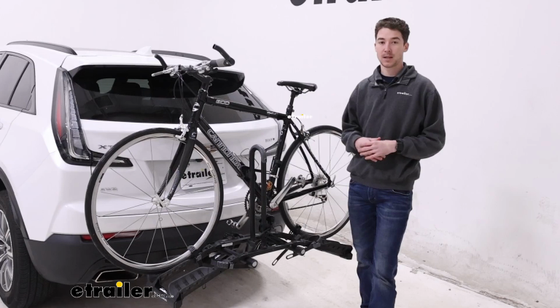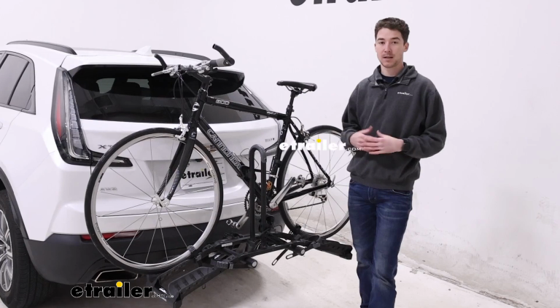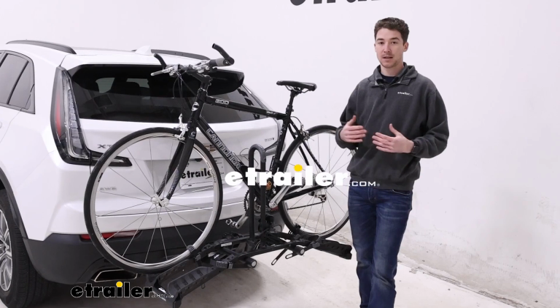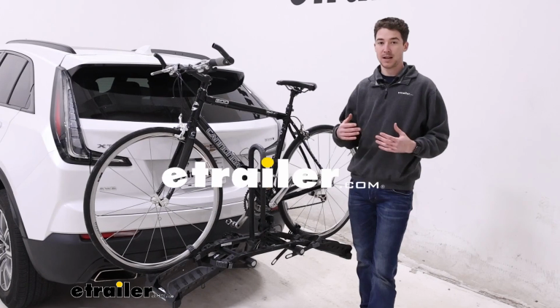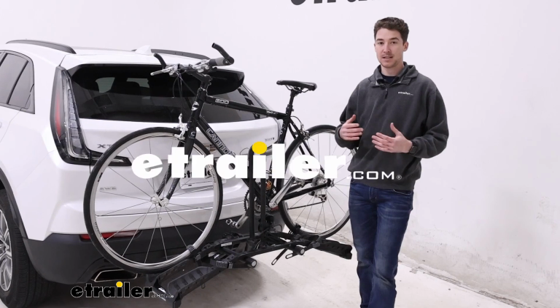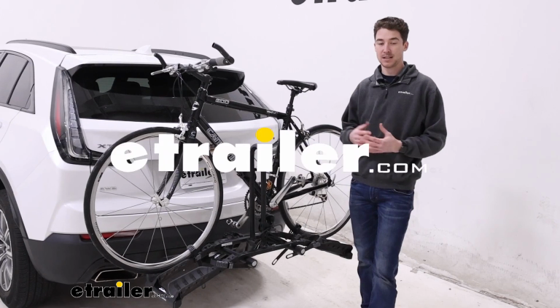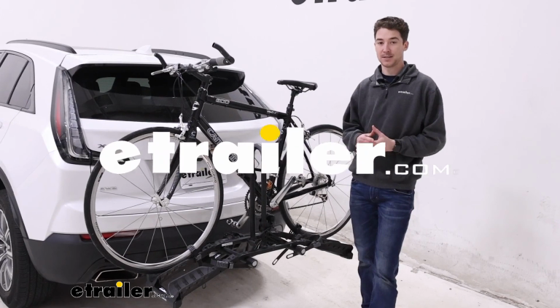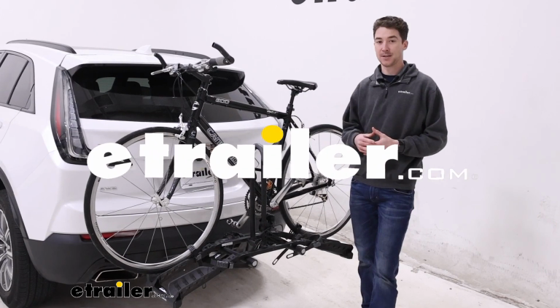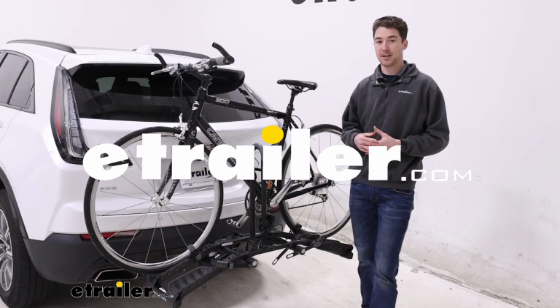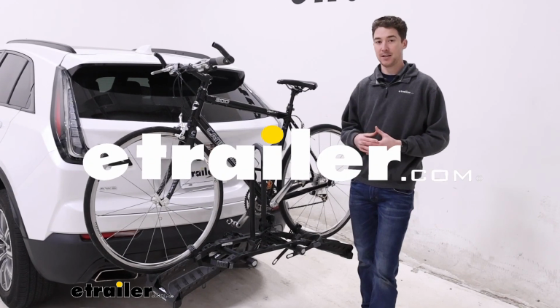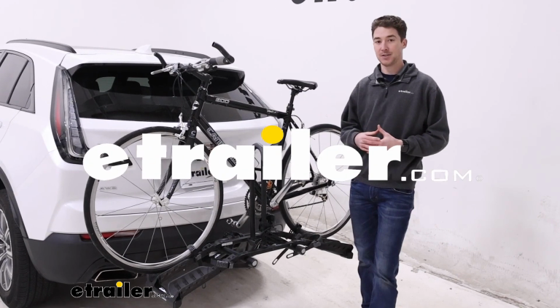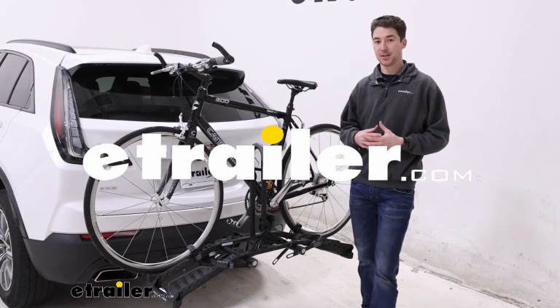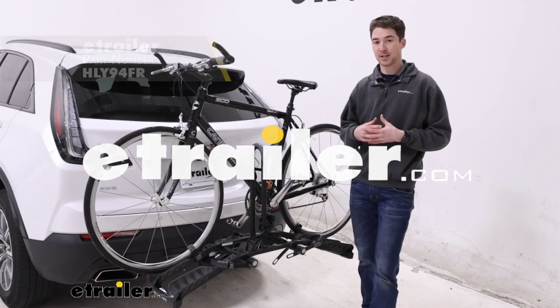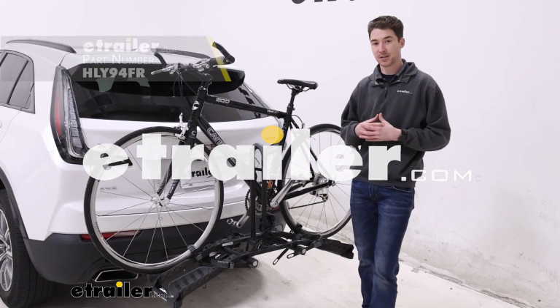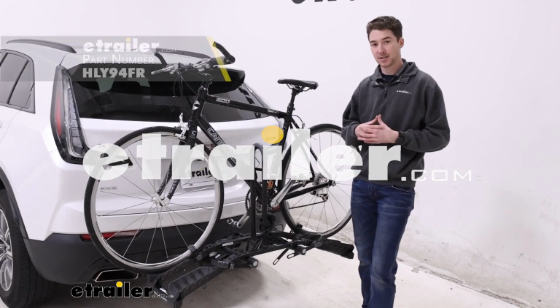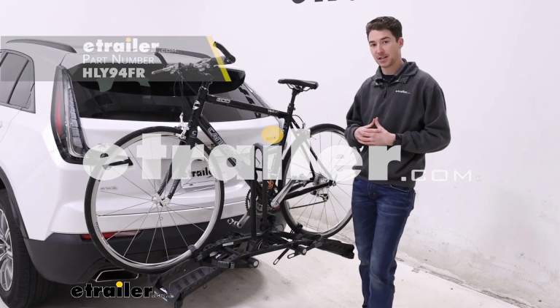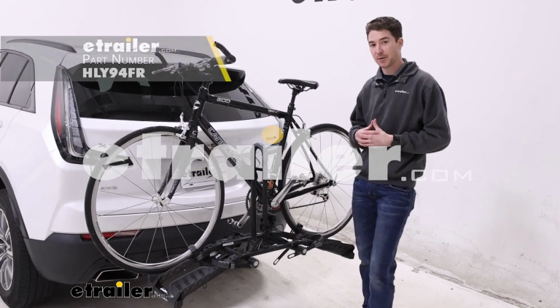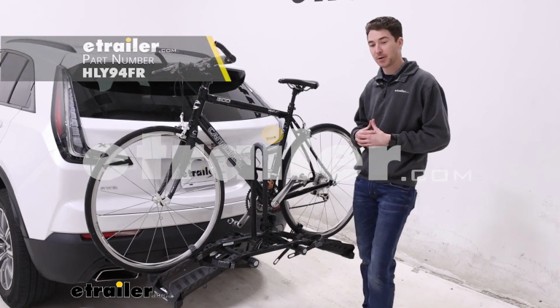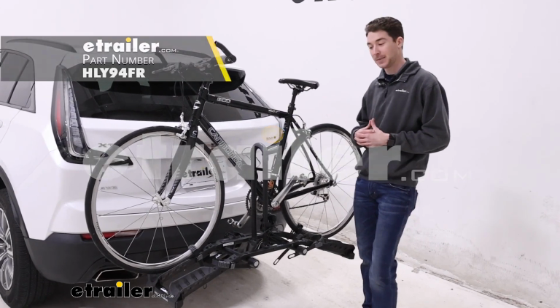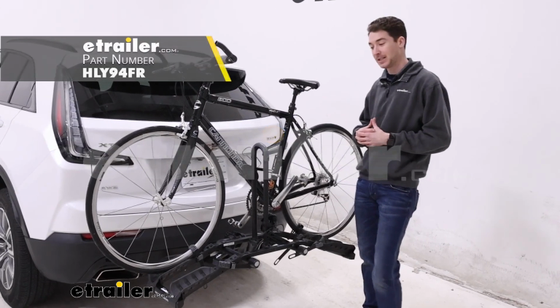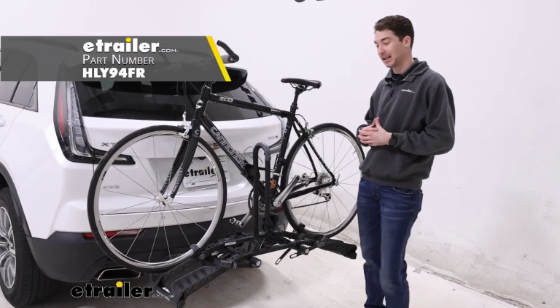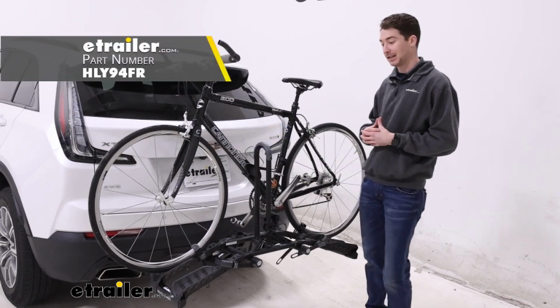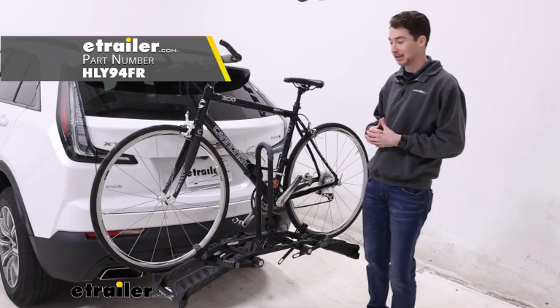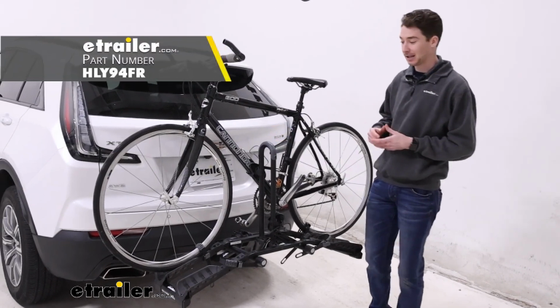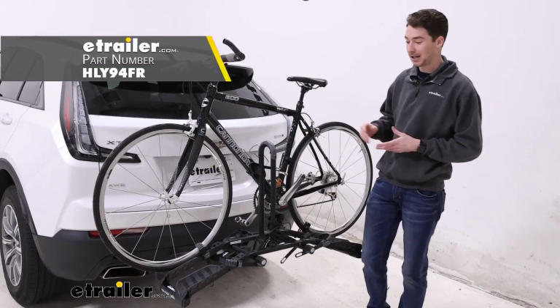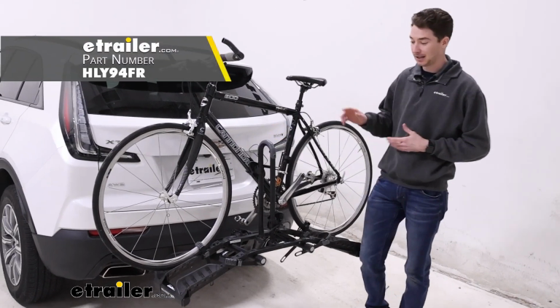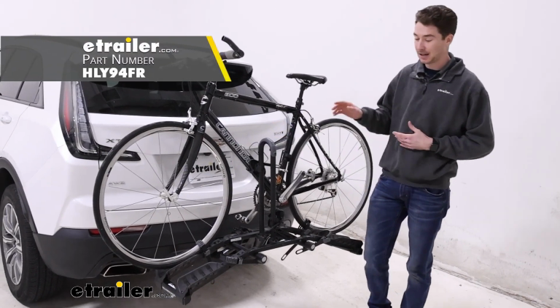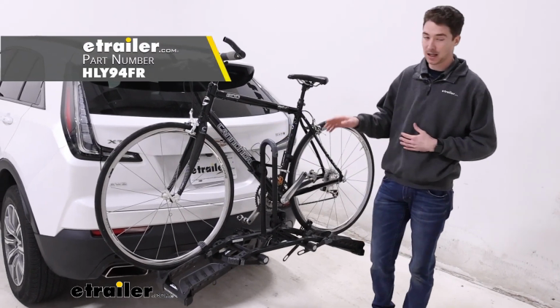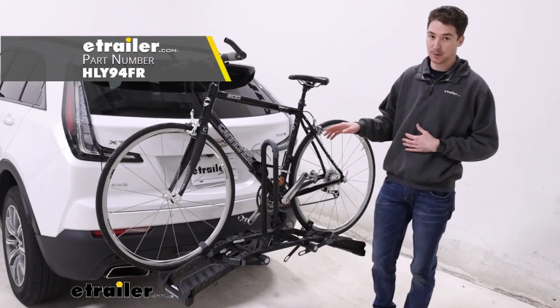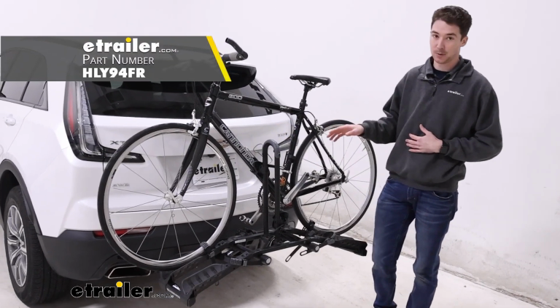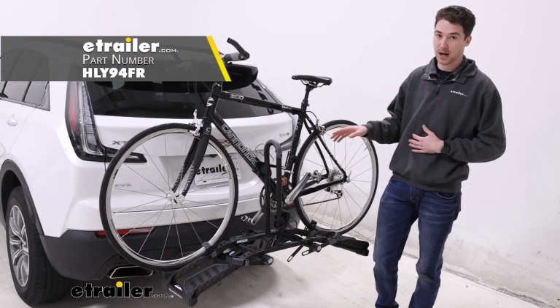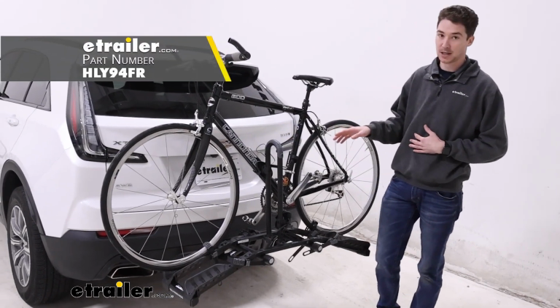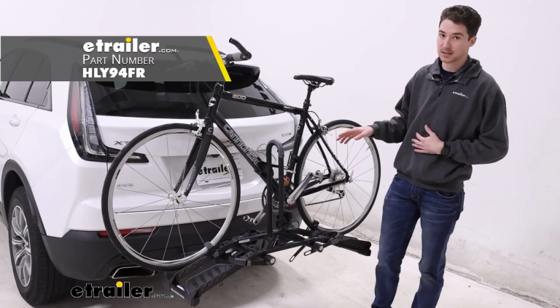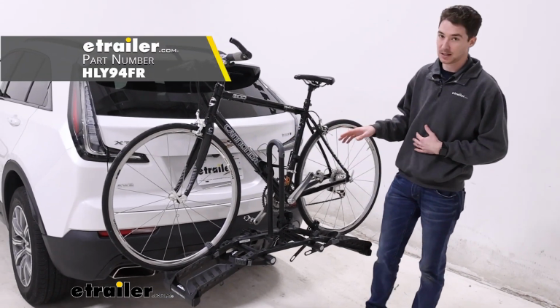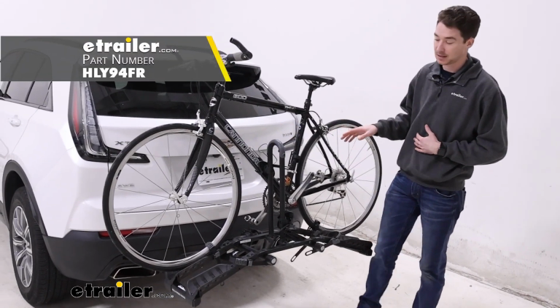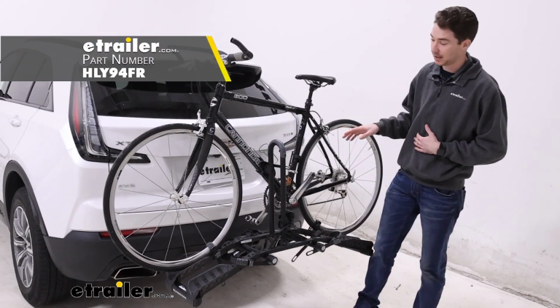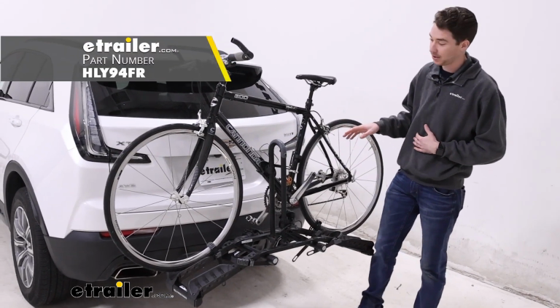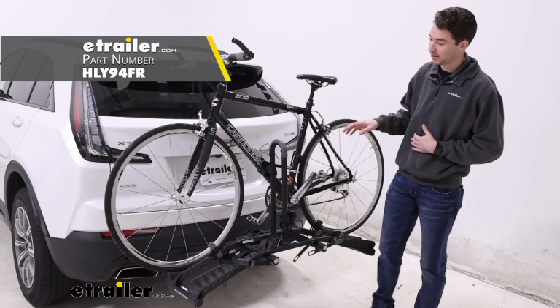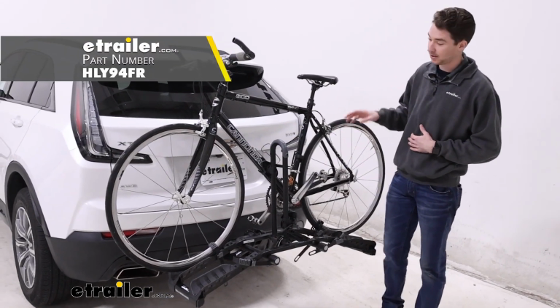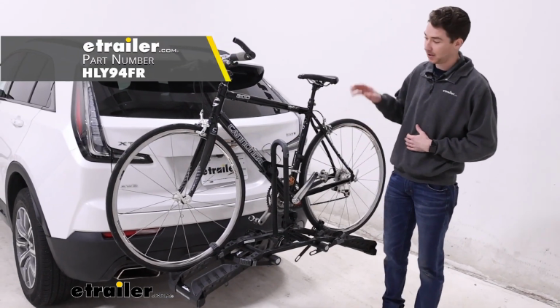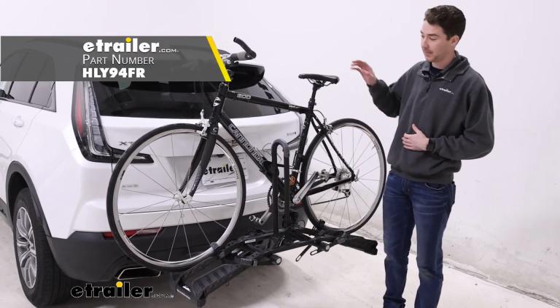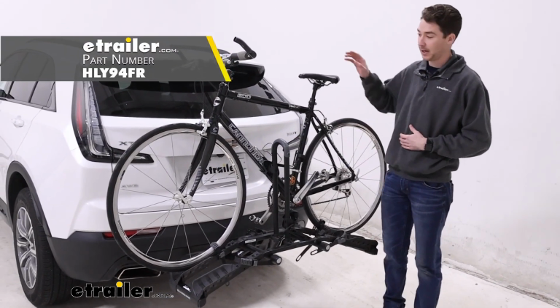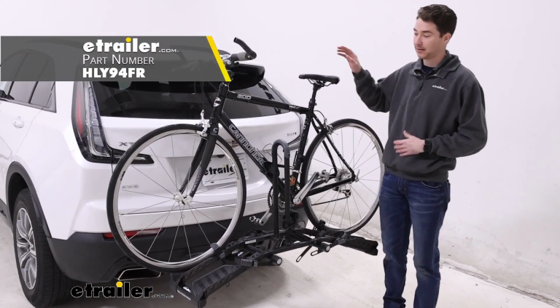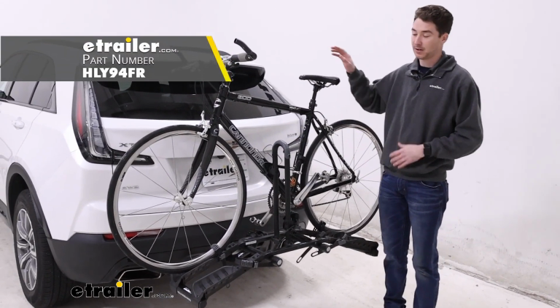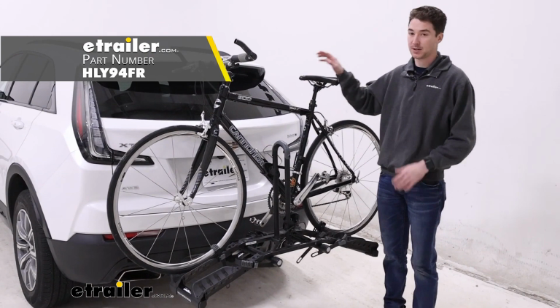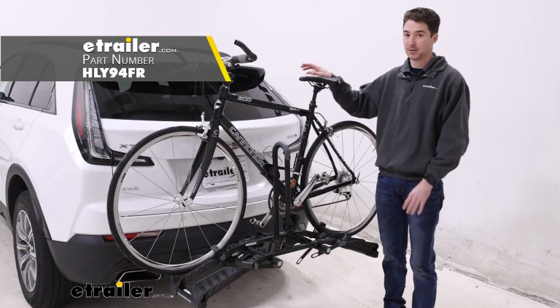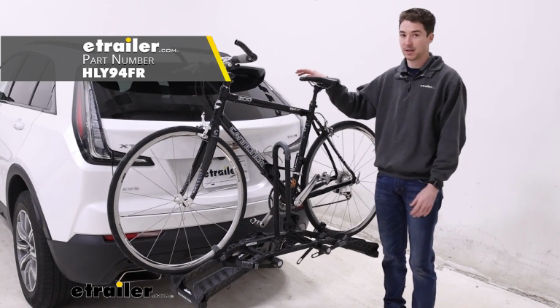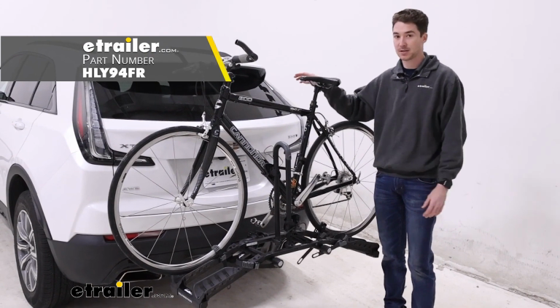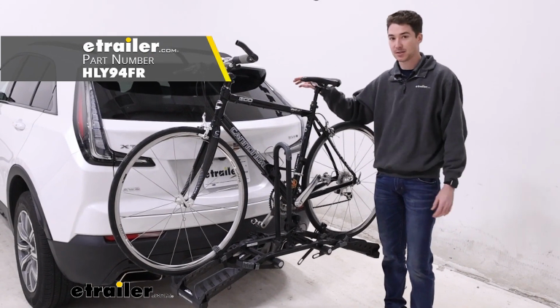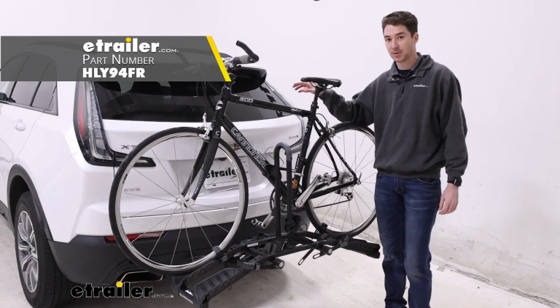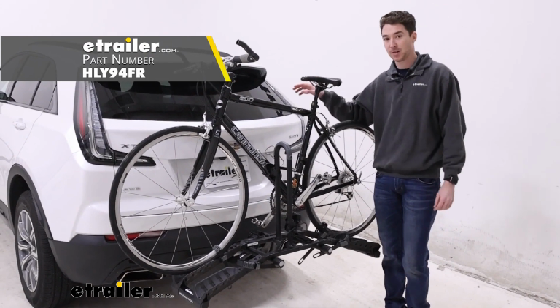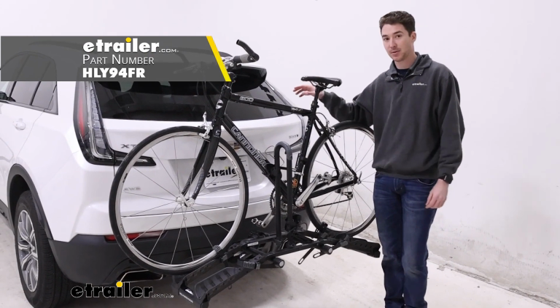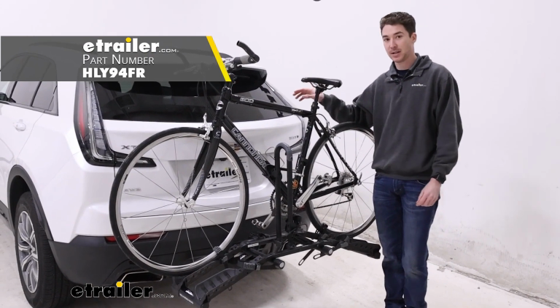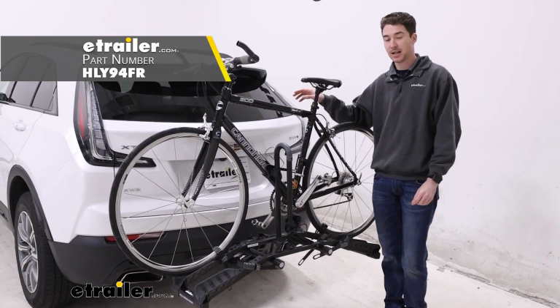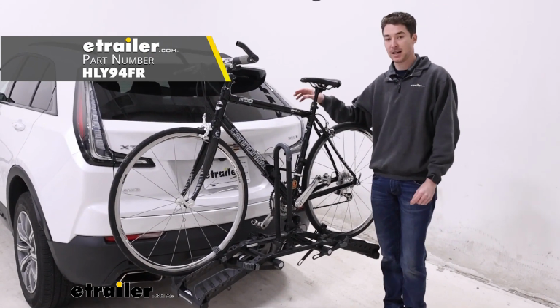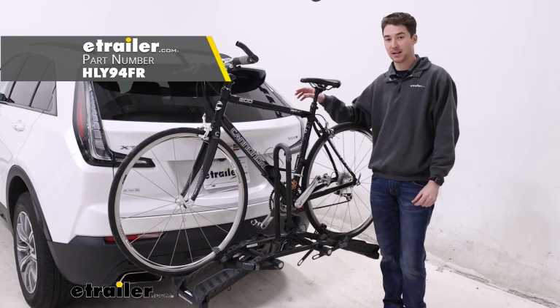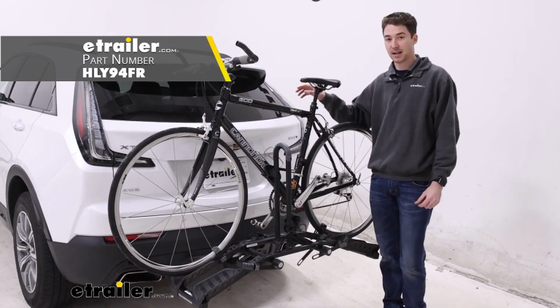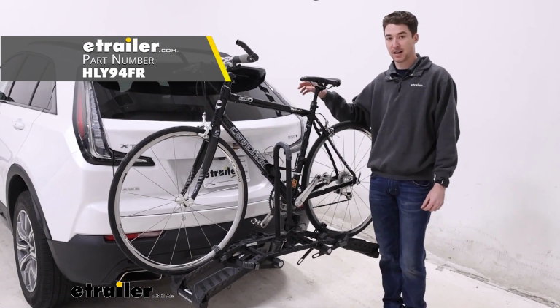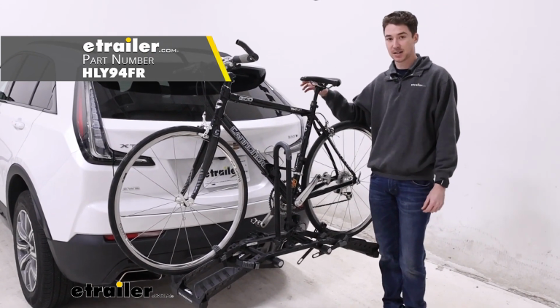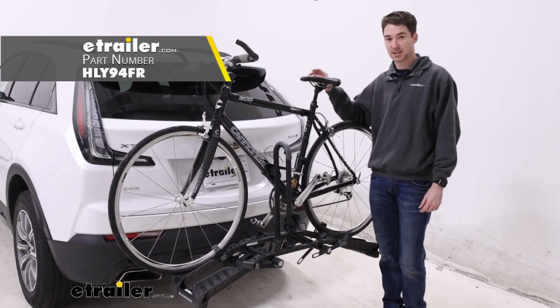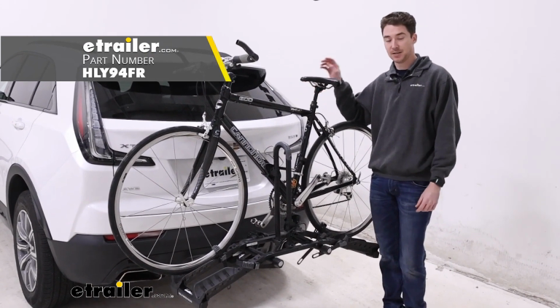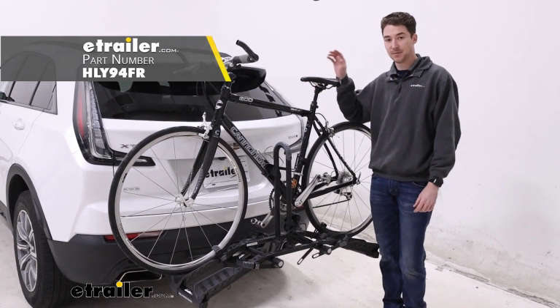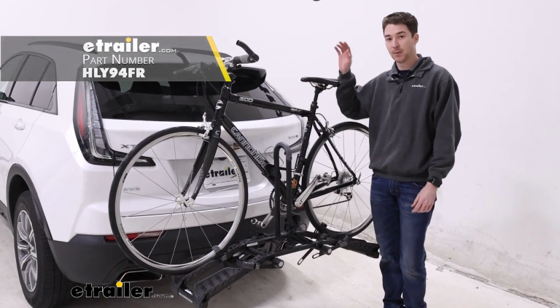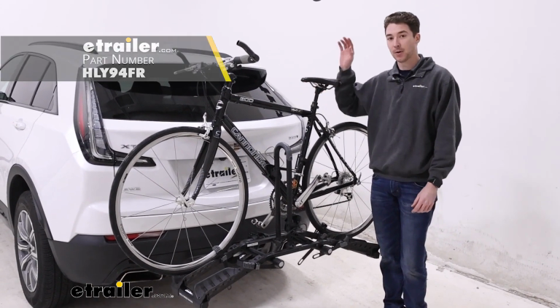Hey, it's Ethan here at E-Trailer. Today we're going to be taking a look at the Hollywood Racks Destination on the back of our 2023 Cadillac XT4.